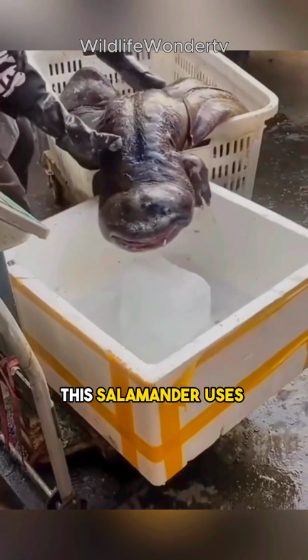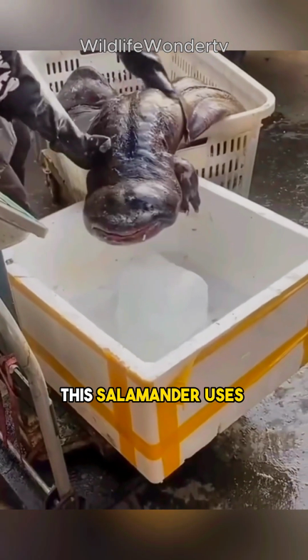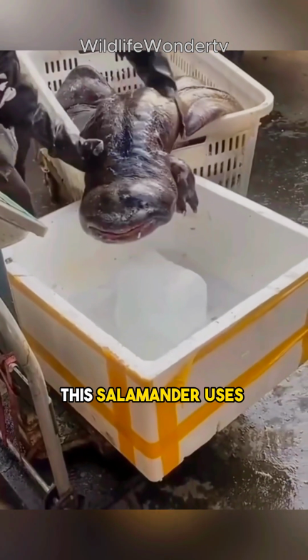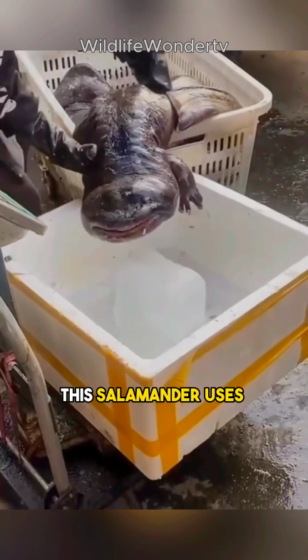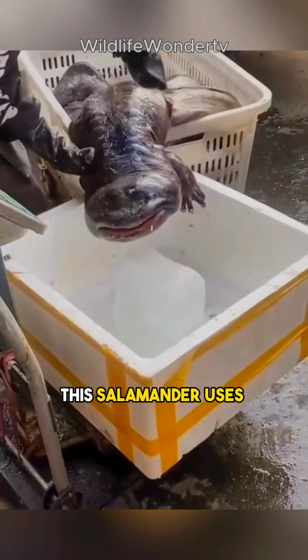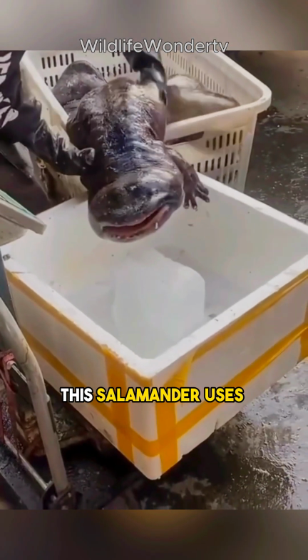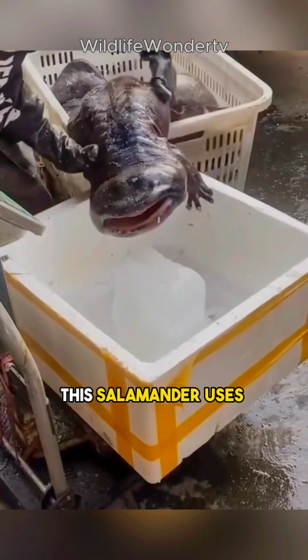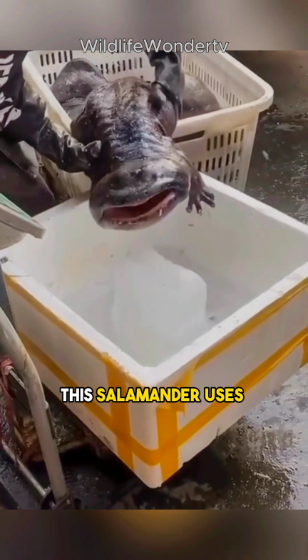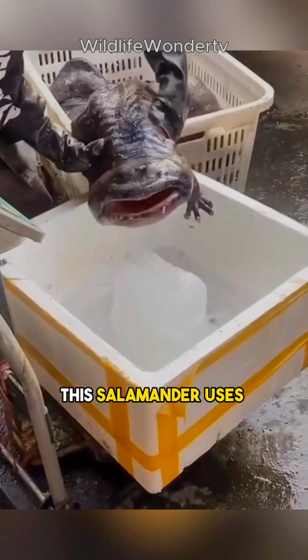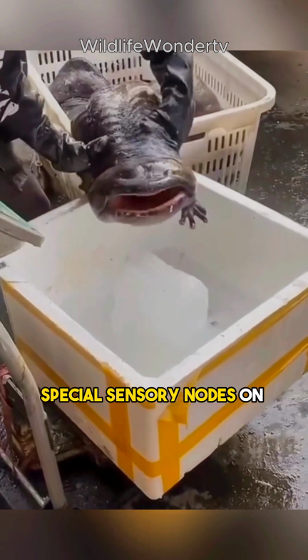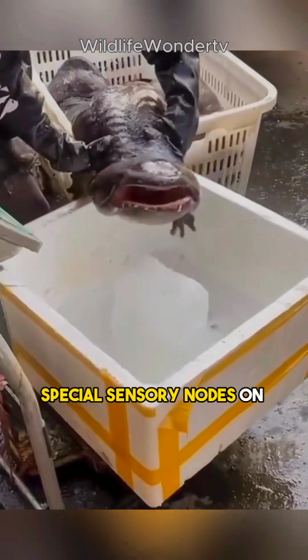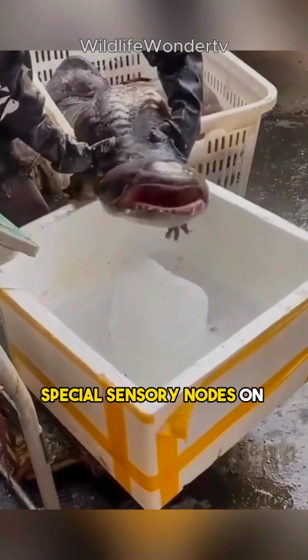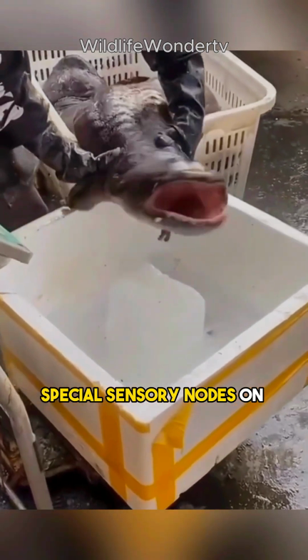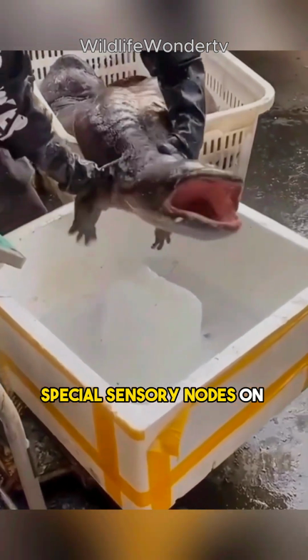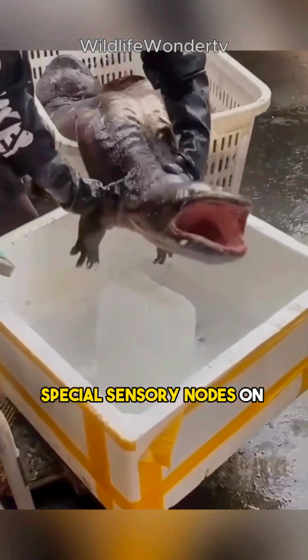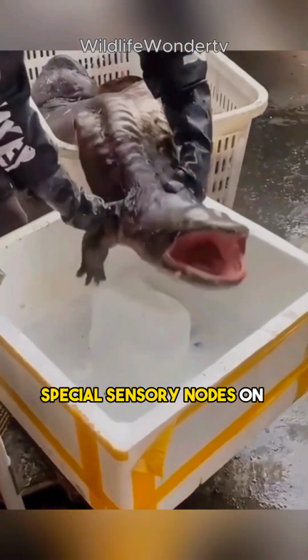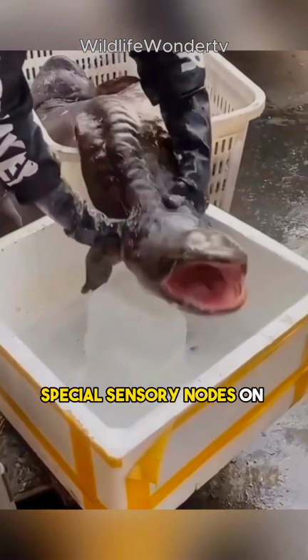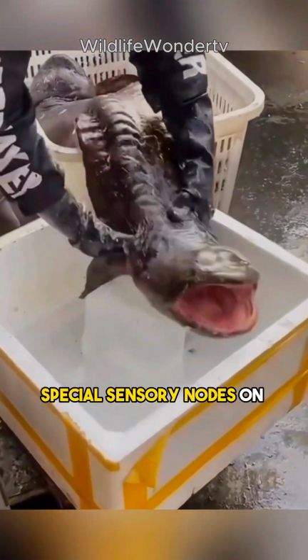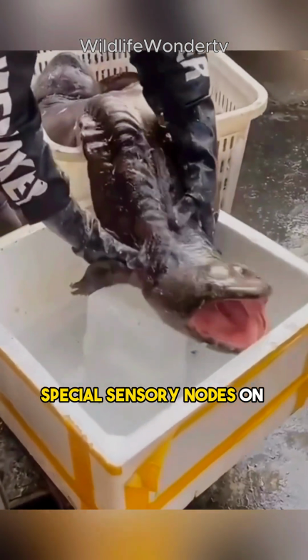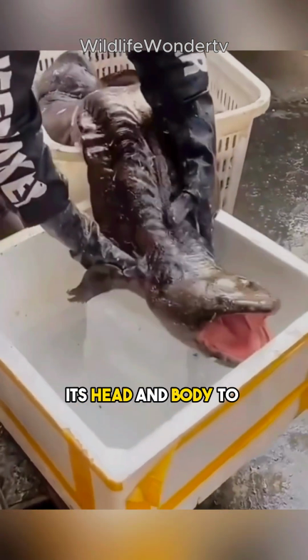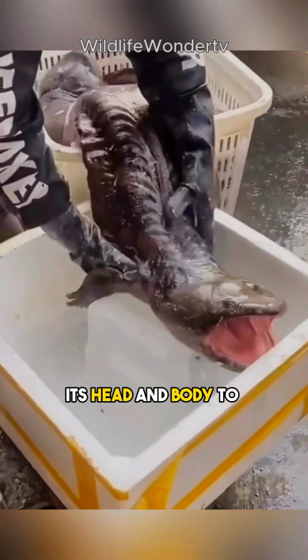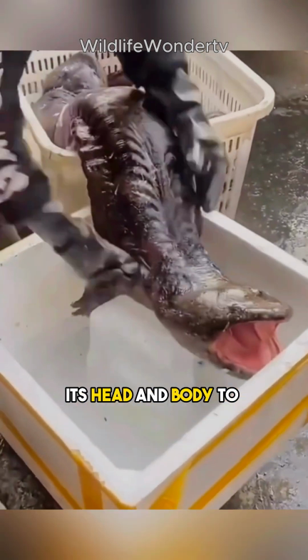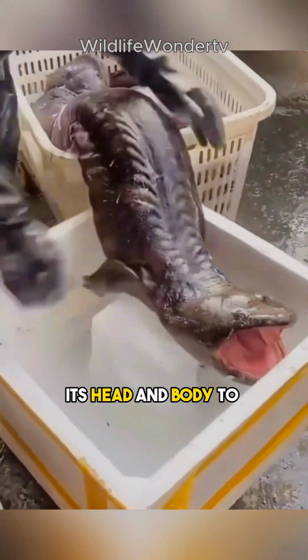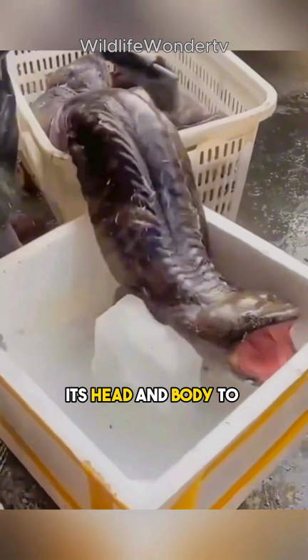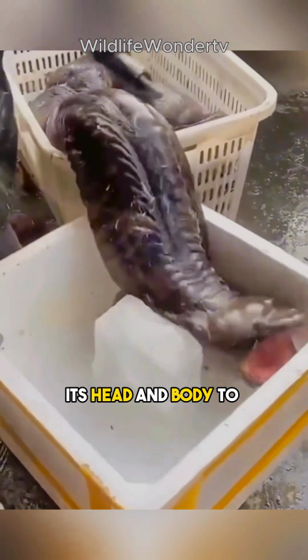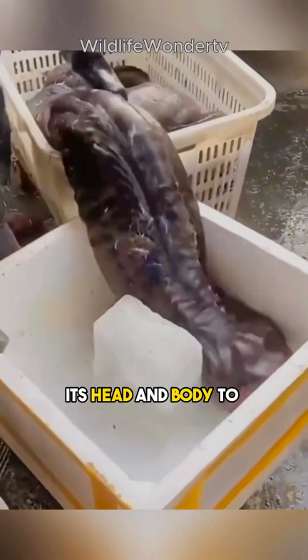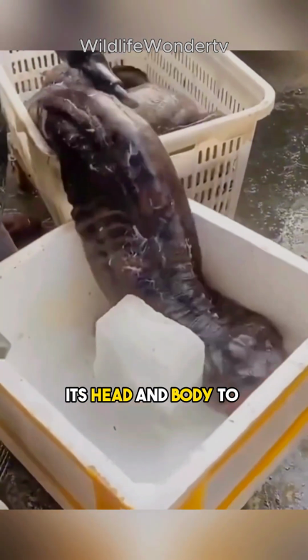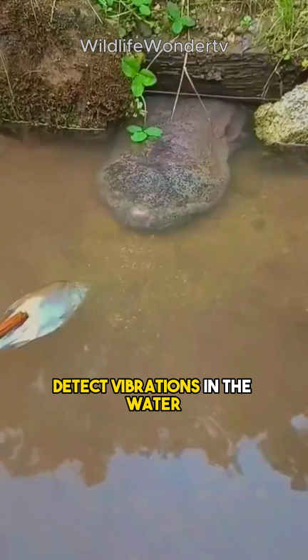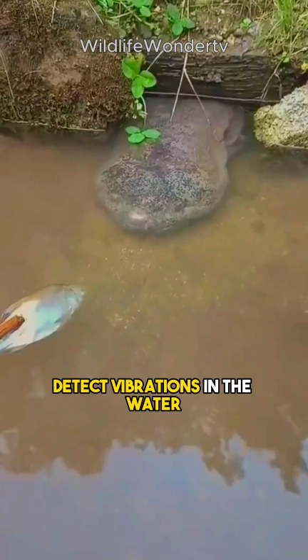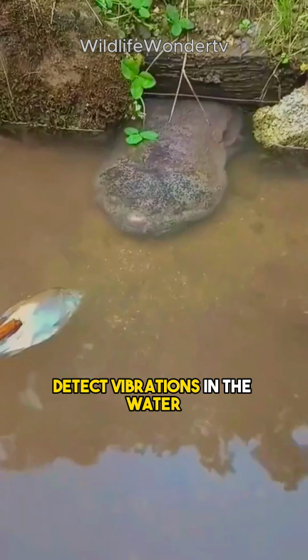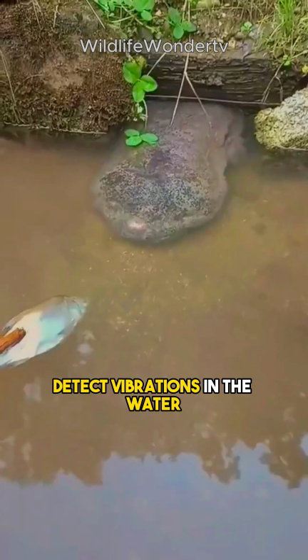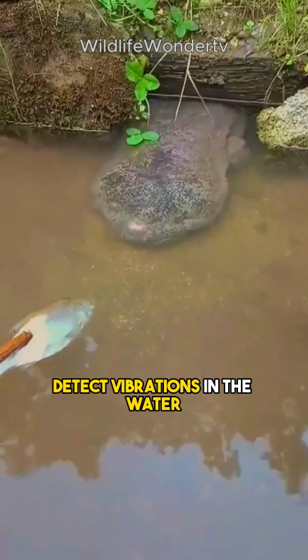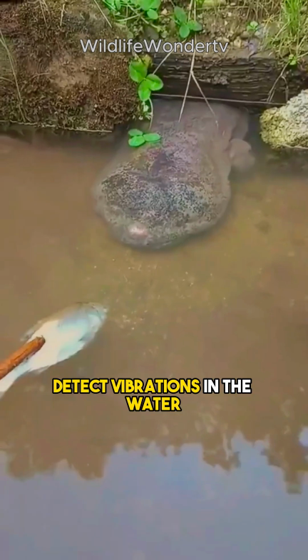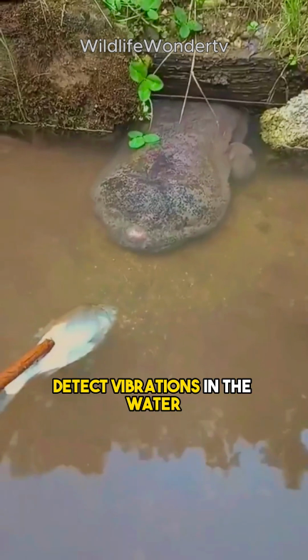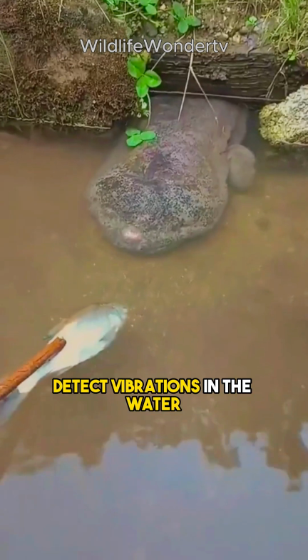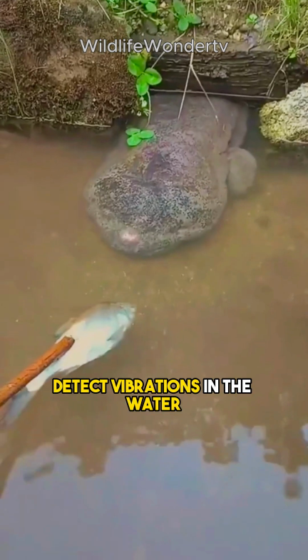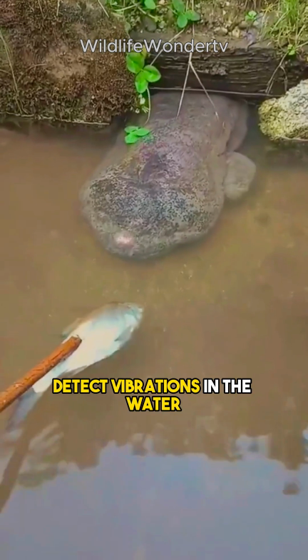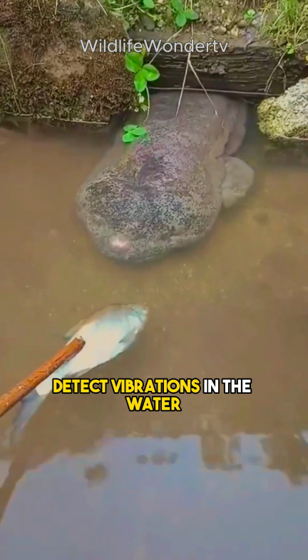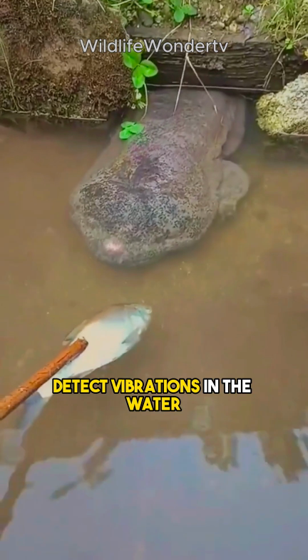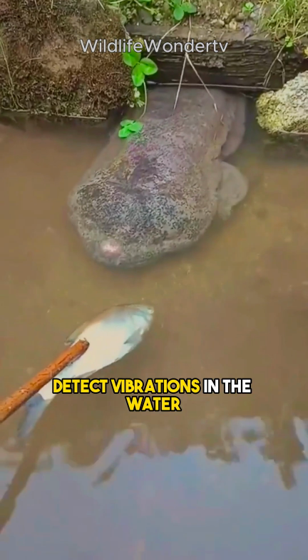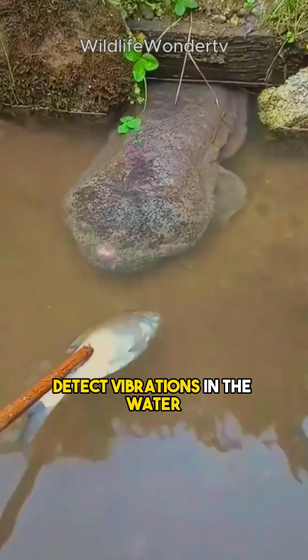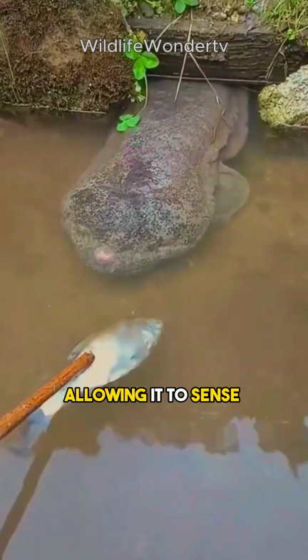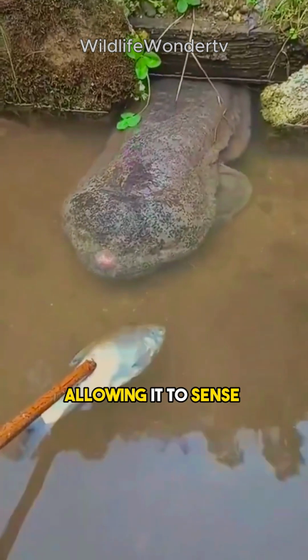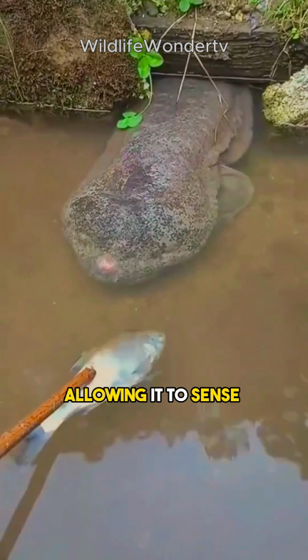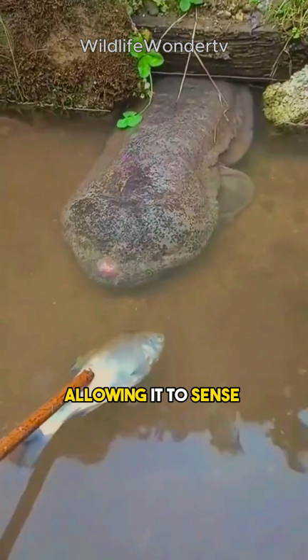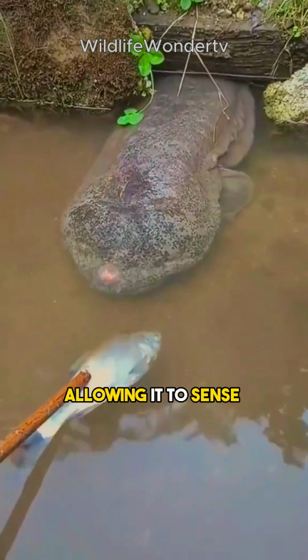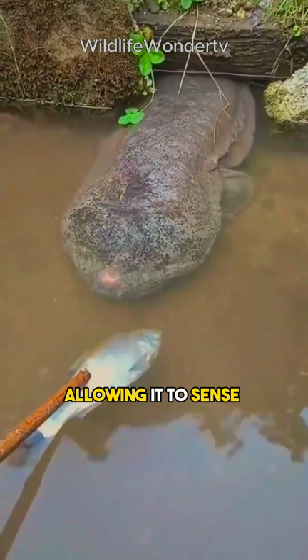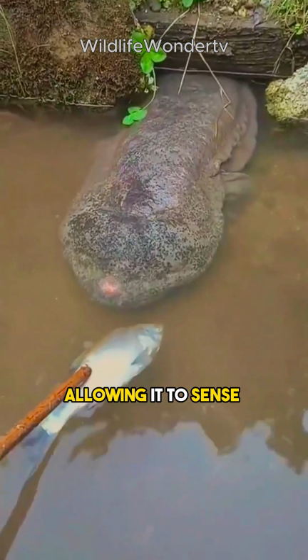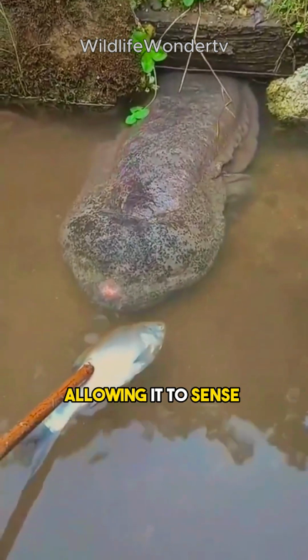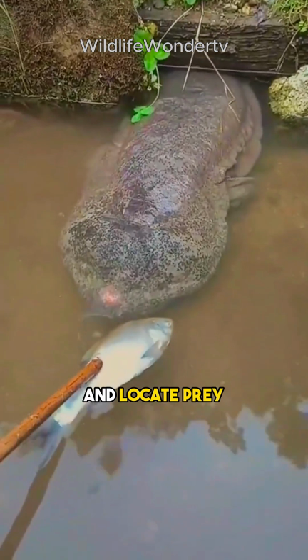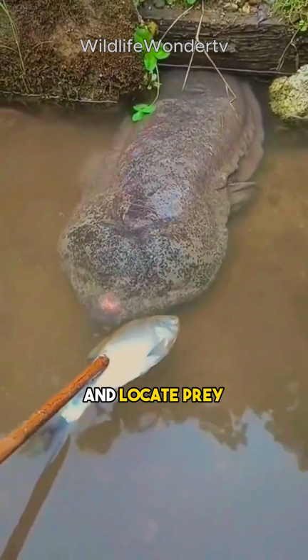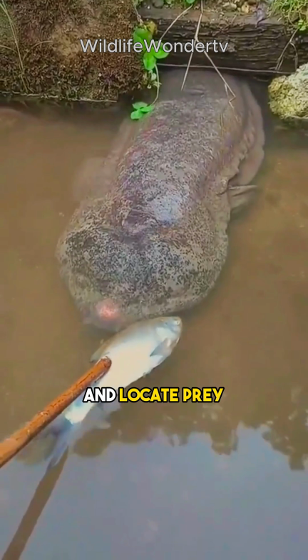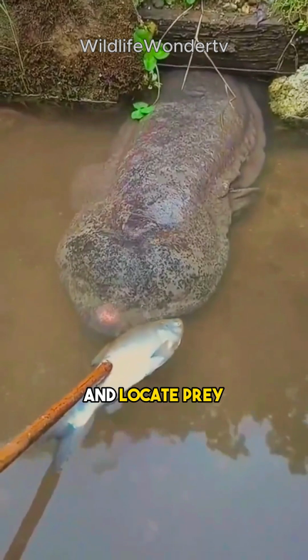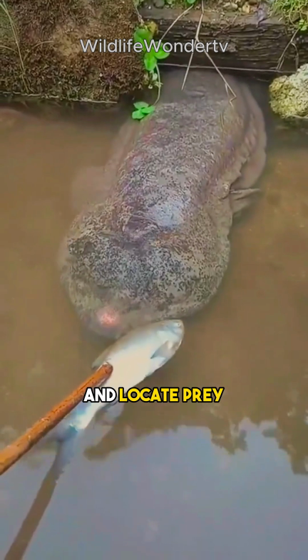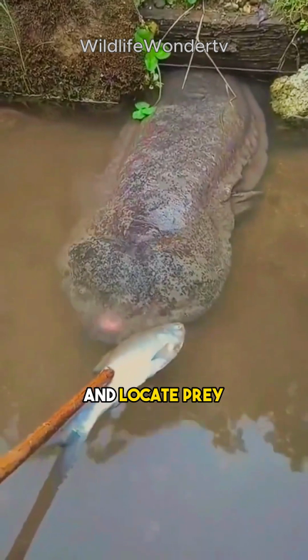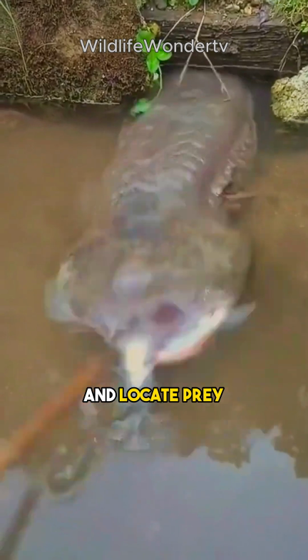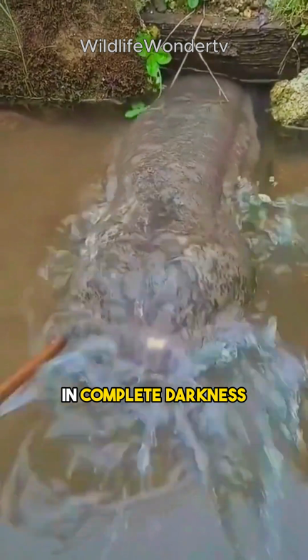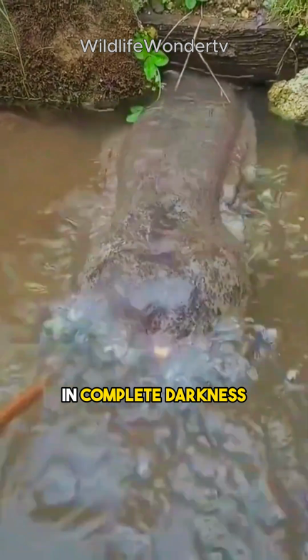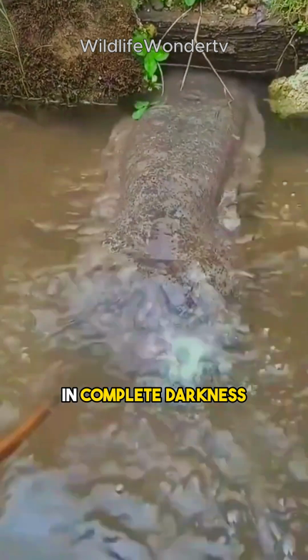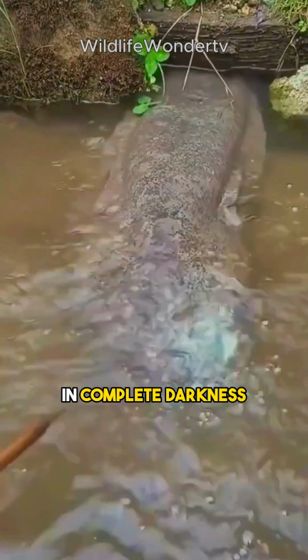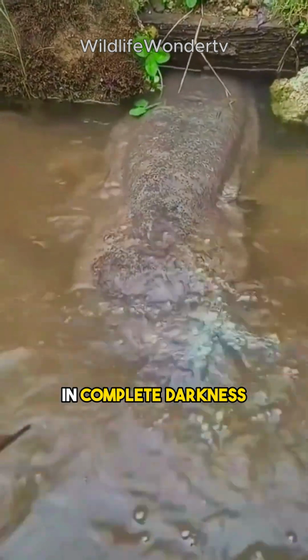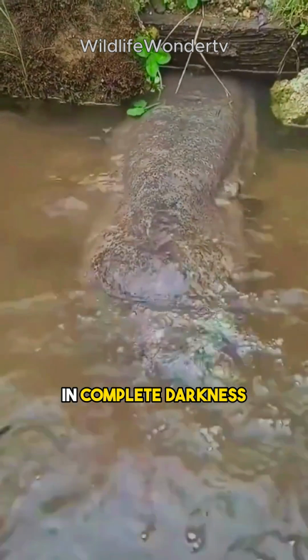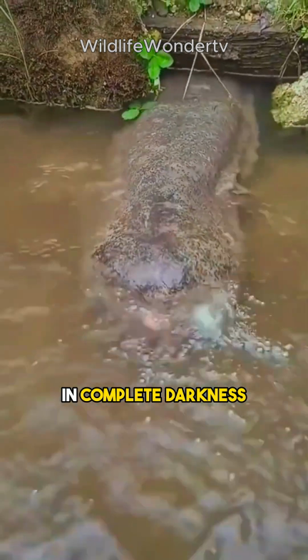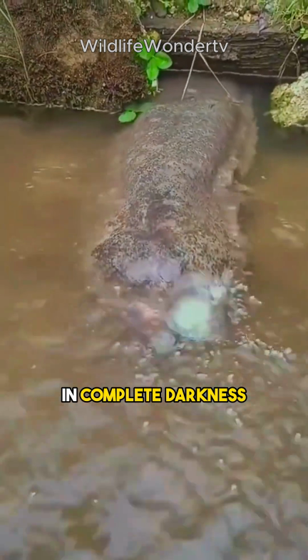Despite its poor eyesight, this salamander uses special sensory nodes on its head and body to detect vibrations in the water, allowing it to sense and locate prey in complete darkness.